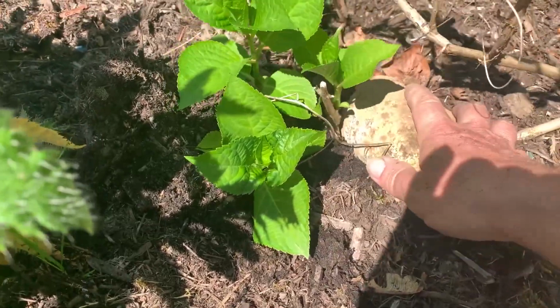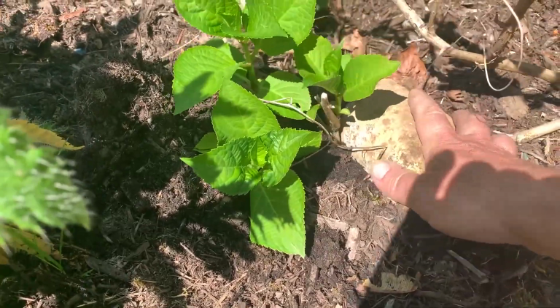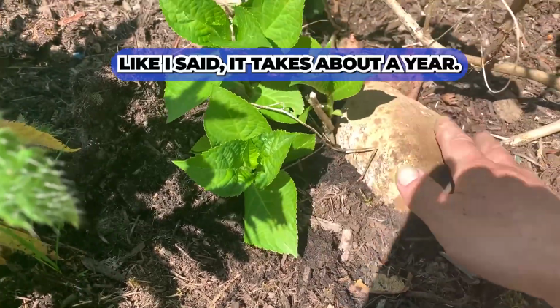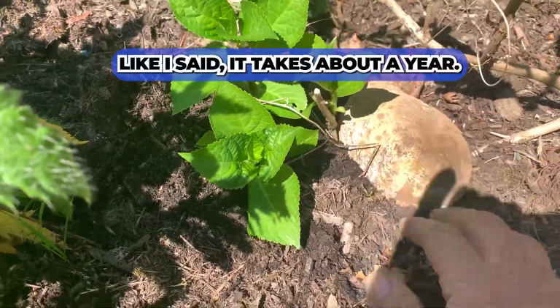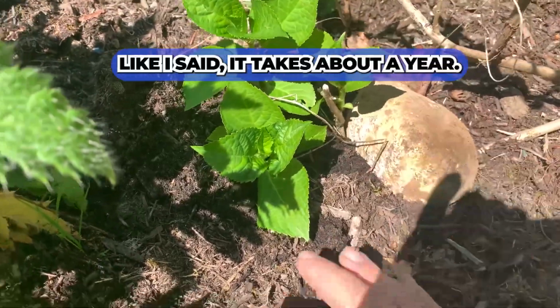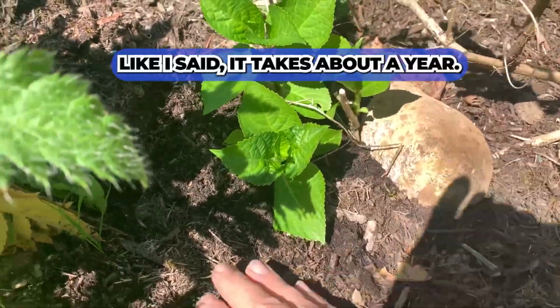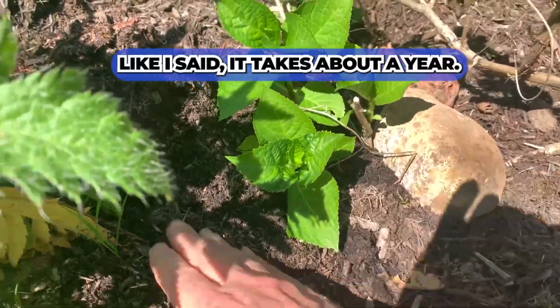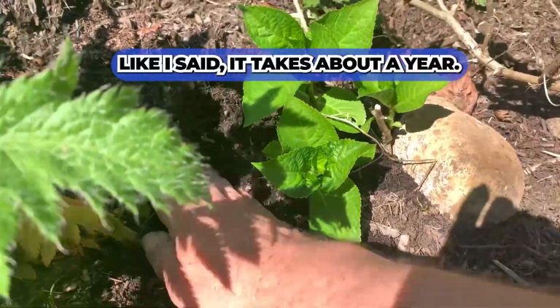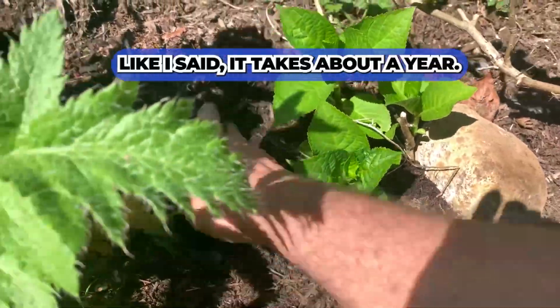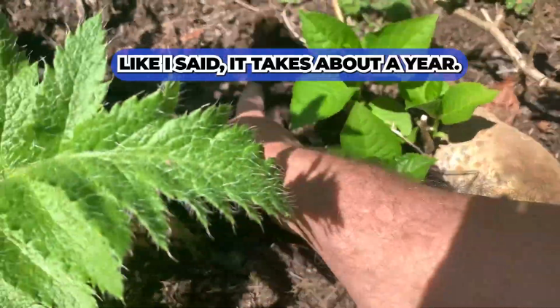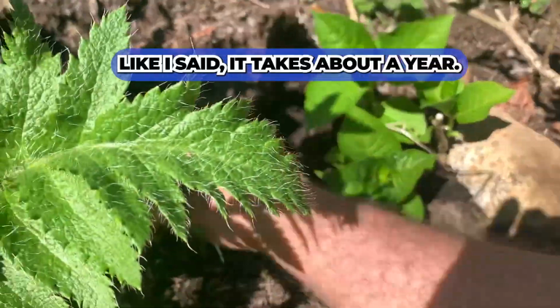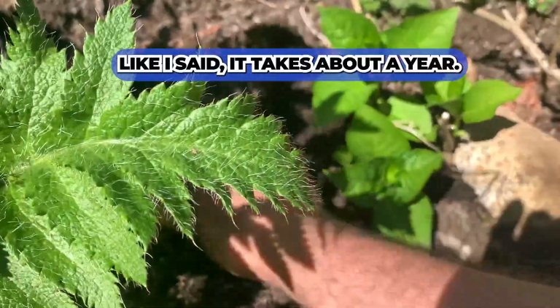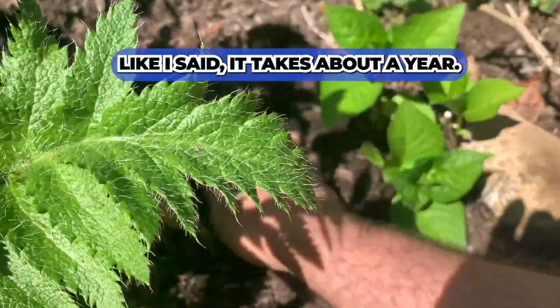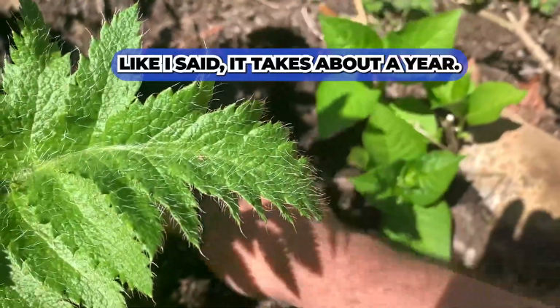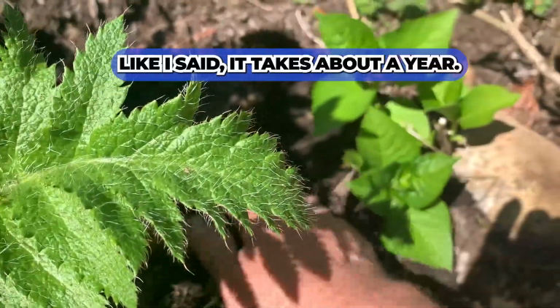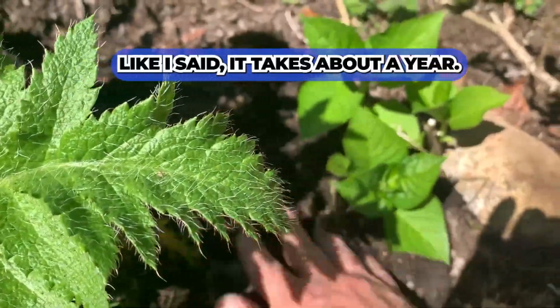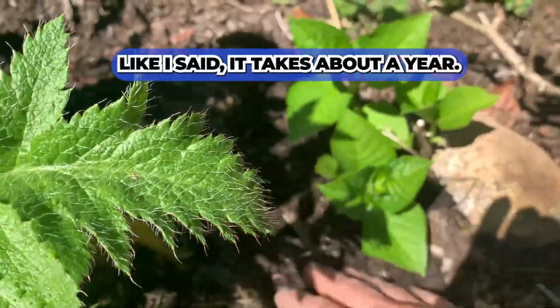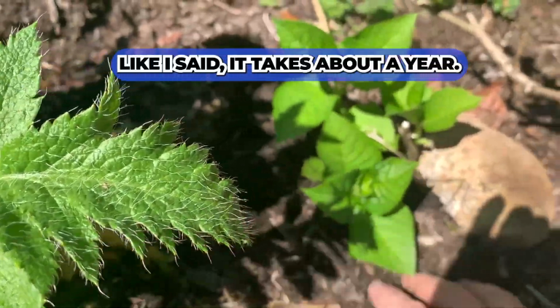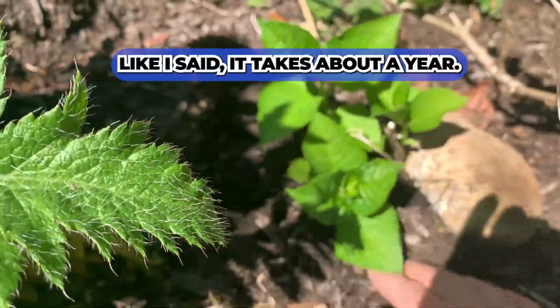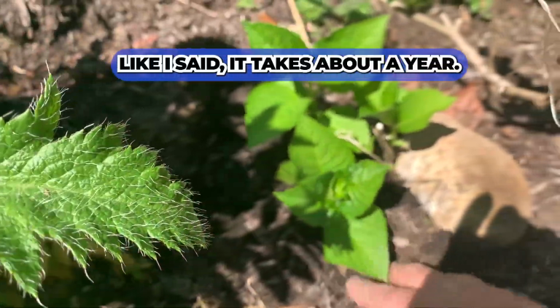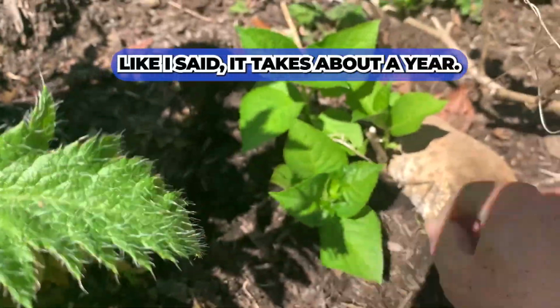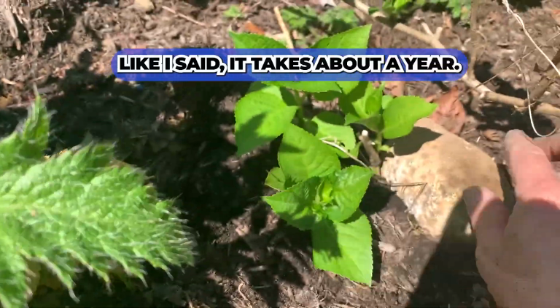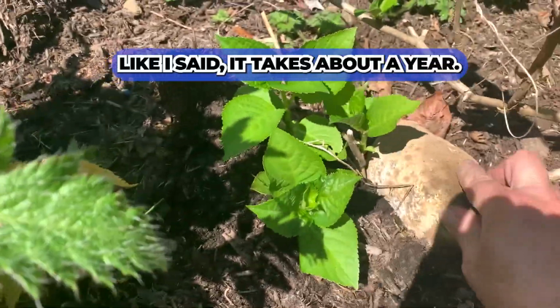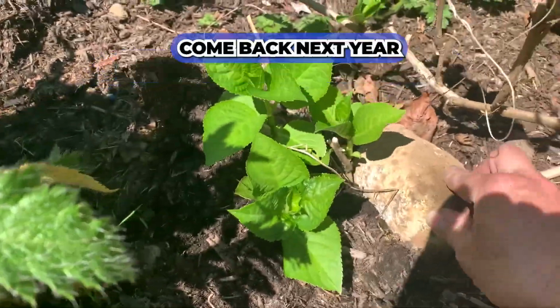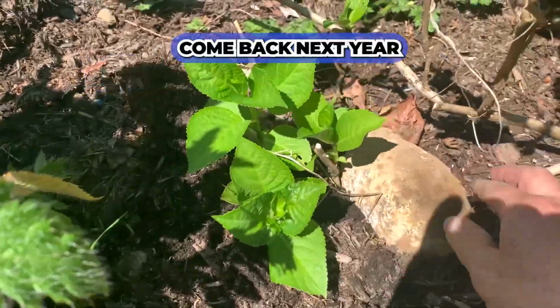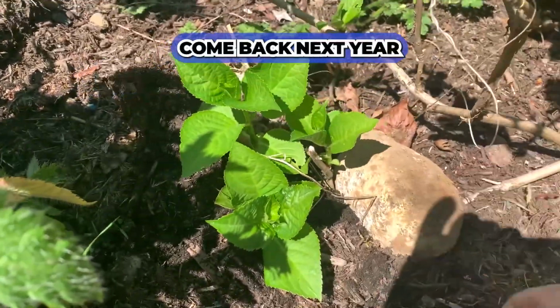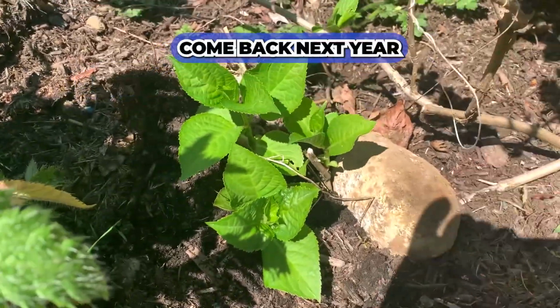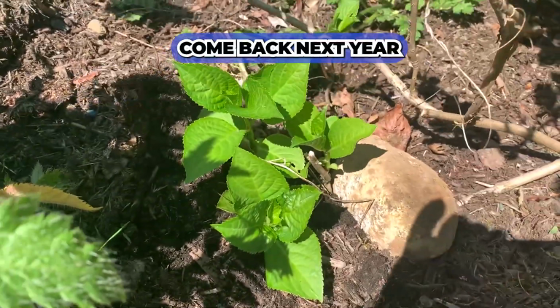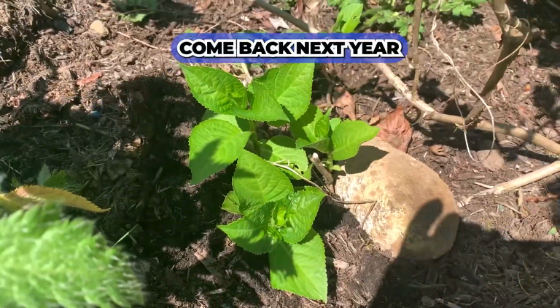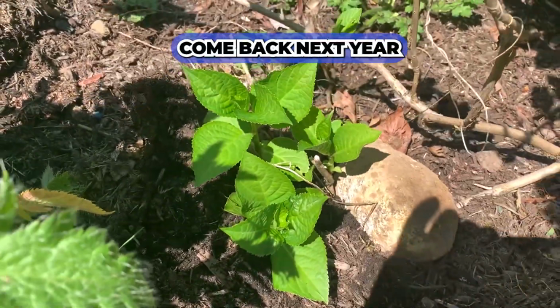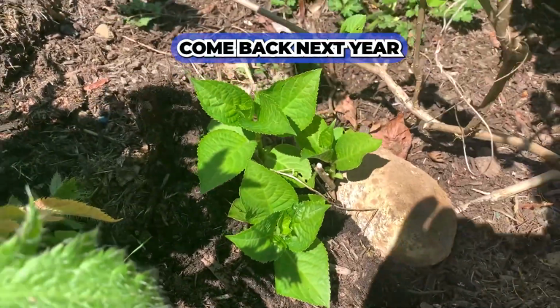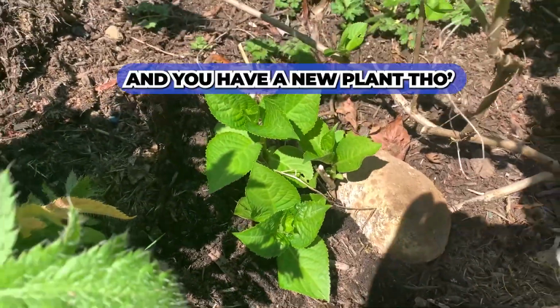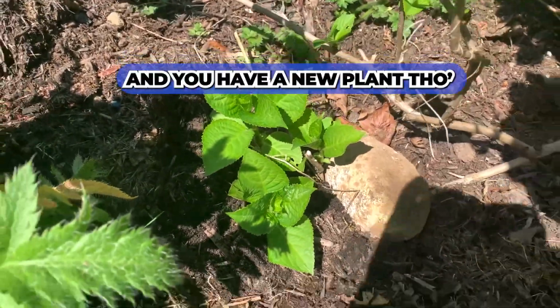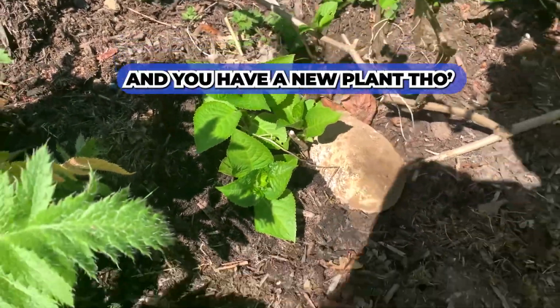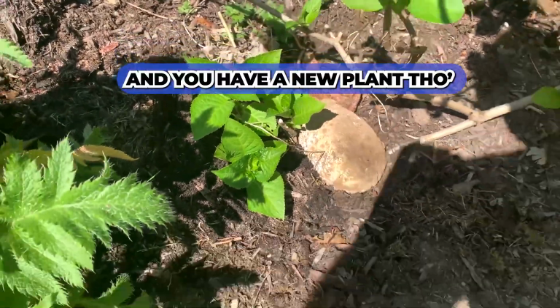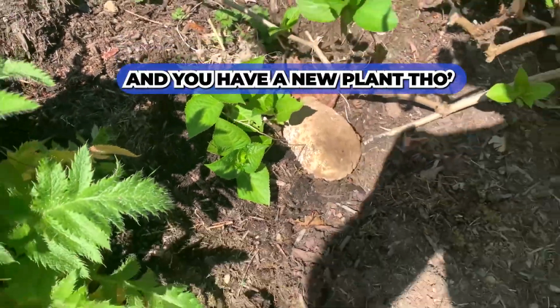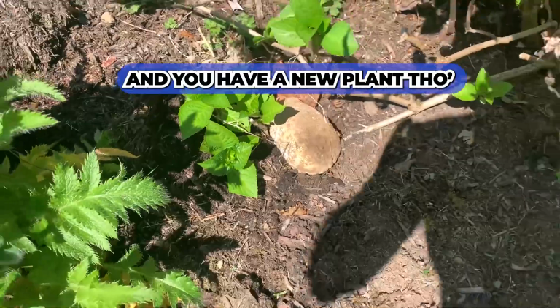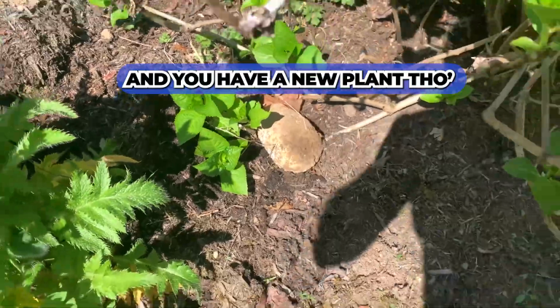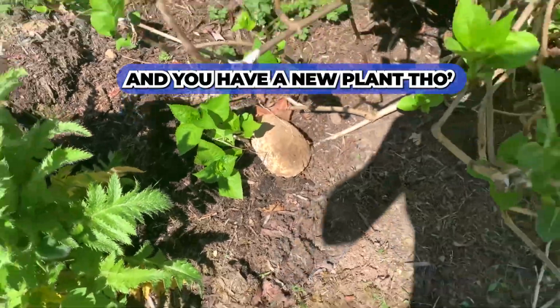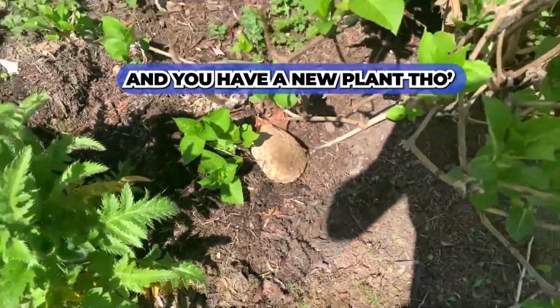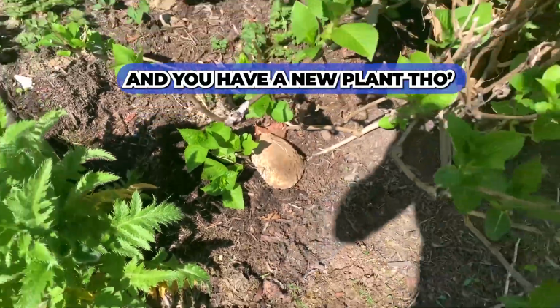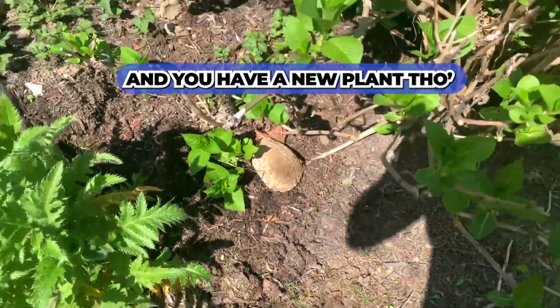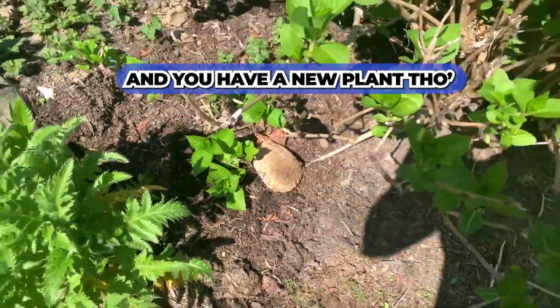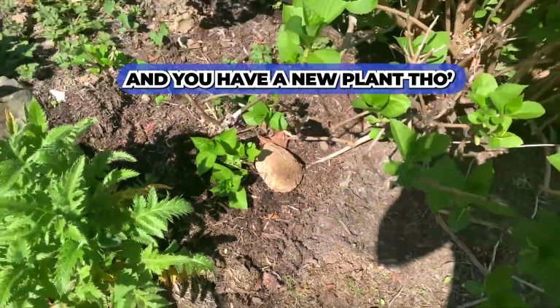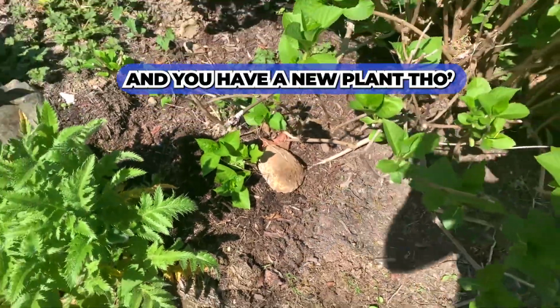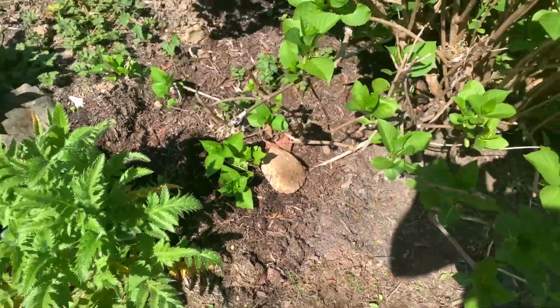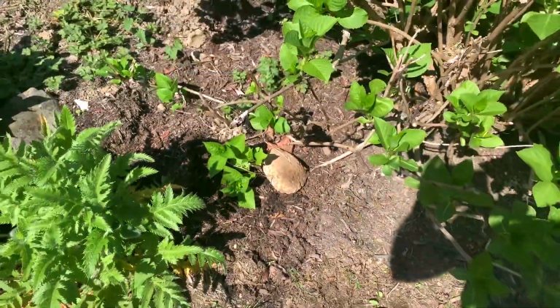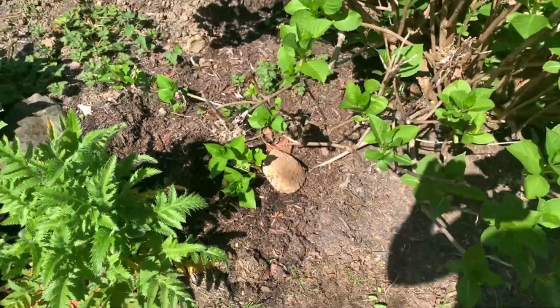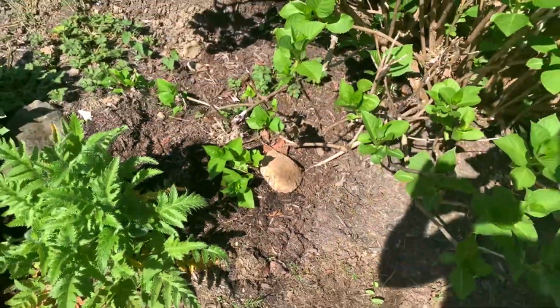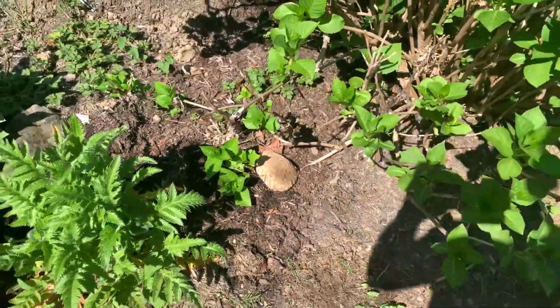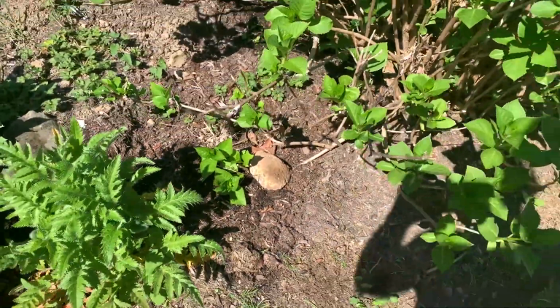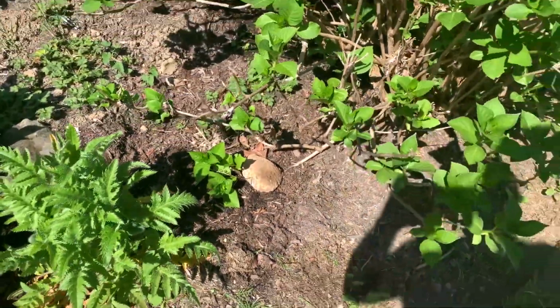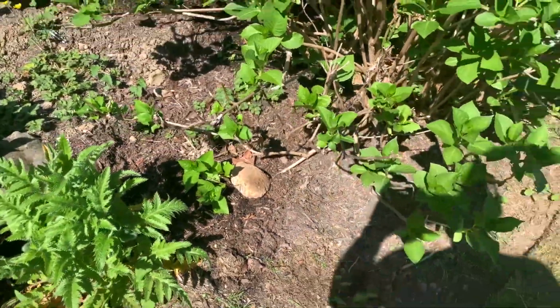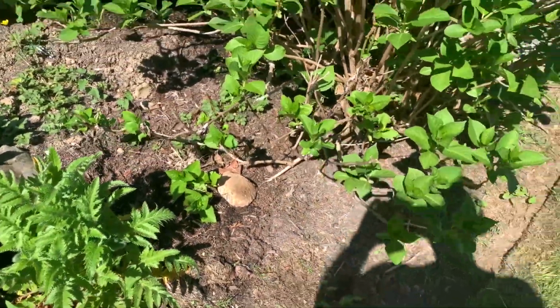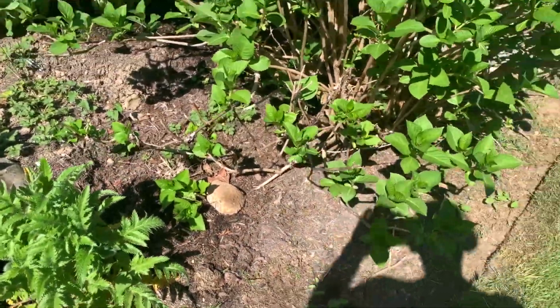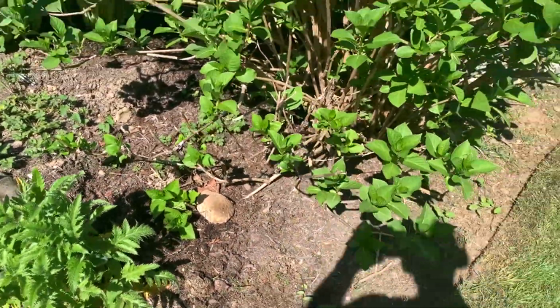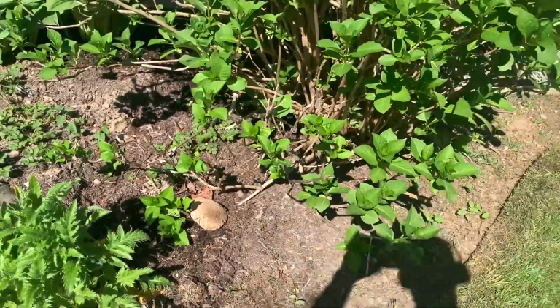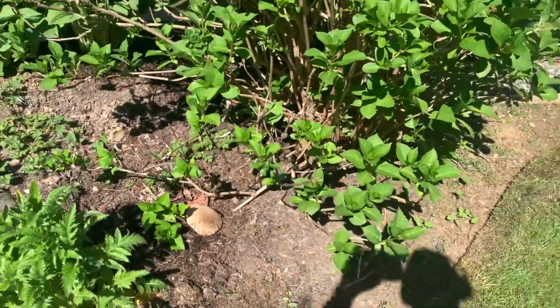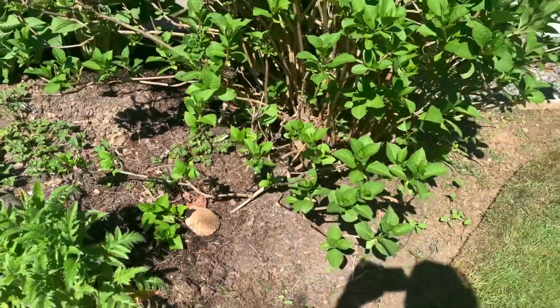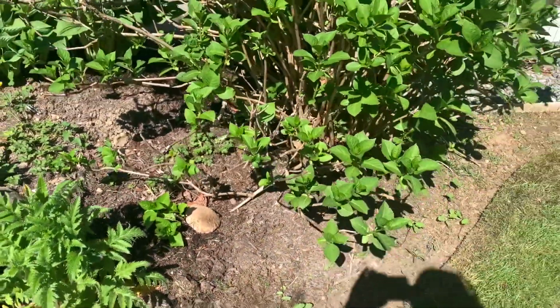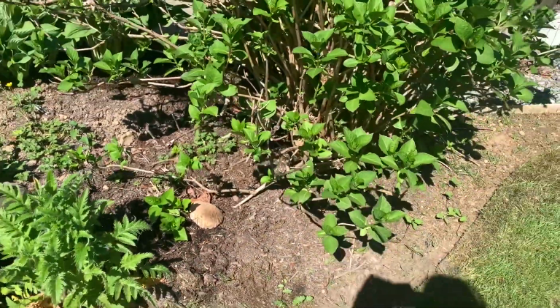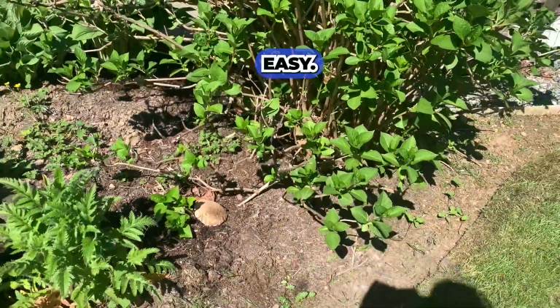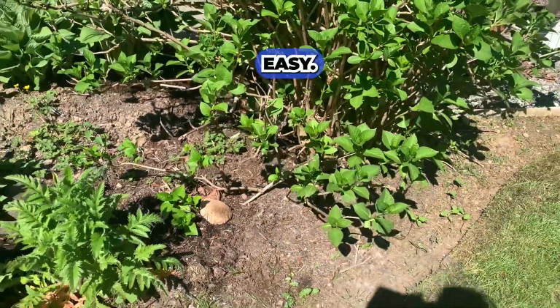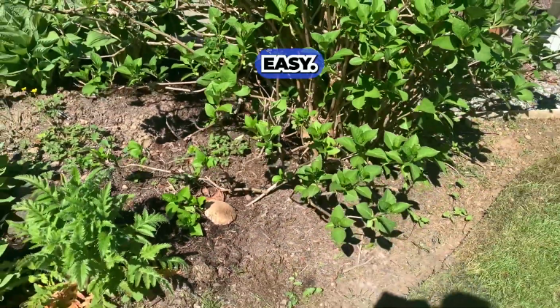Like I said, it takes about a year. Come back next year and you have a new plant. Easy.